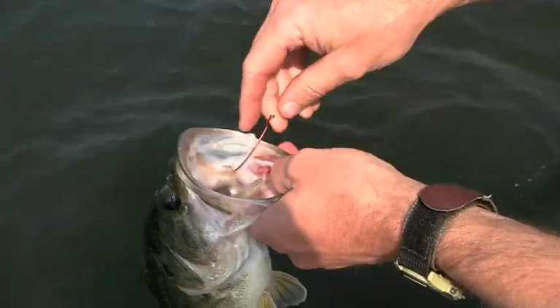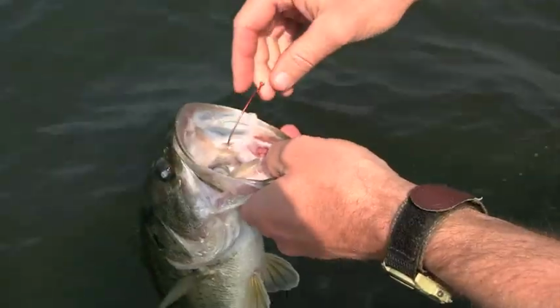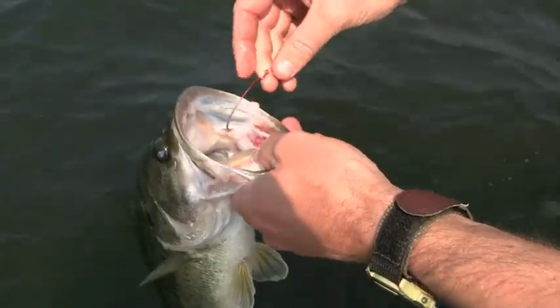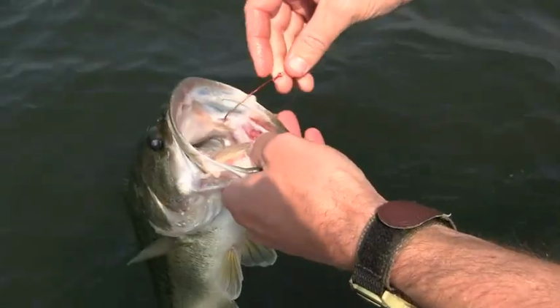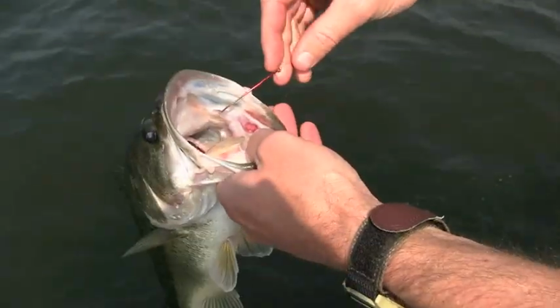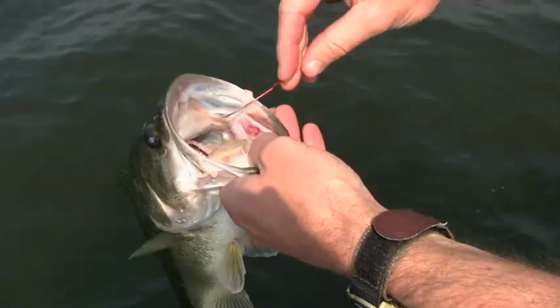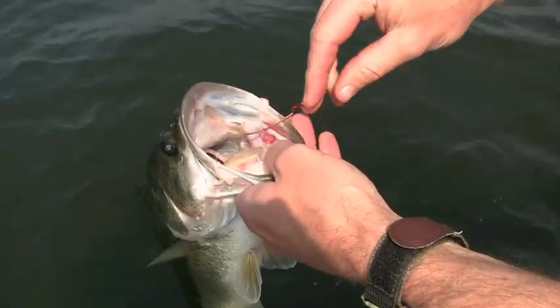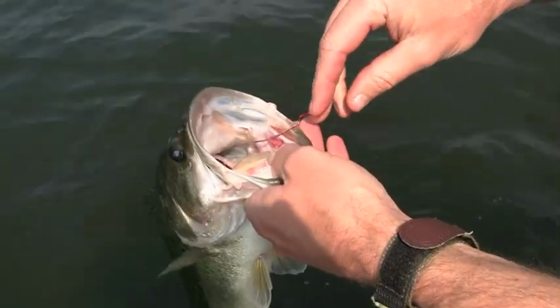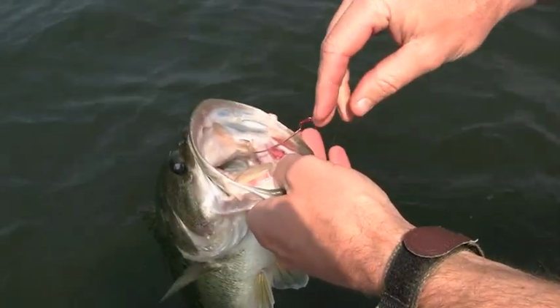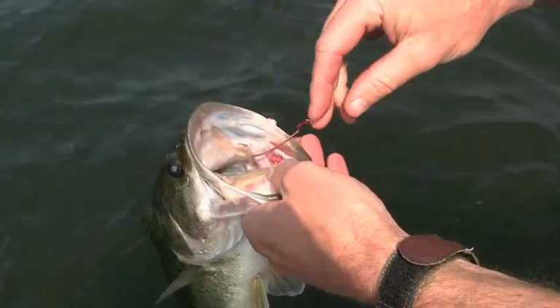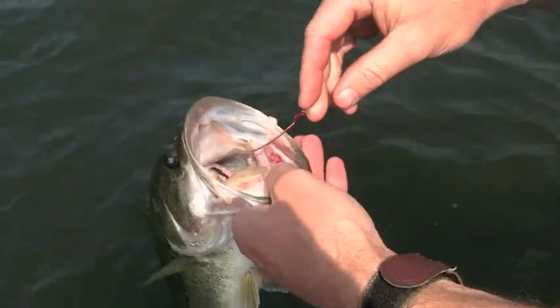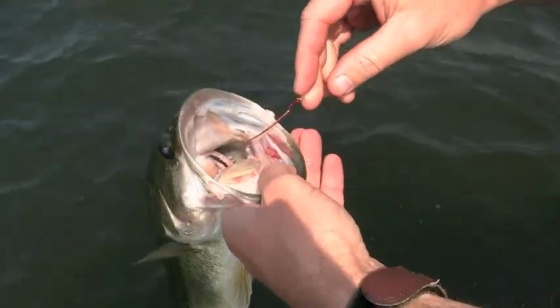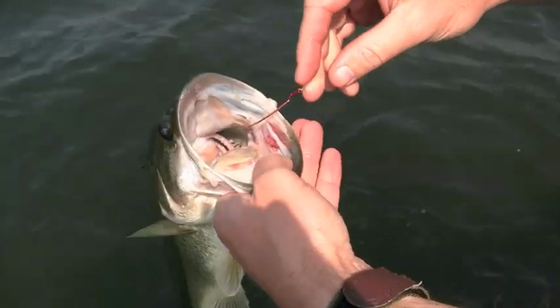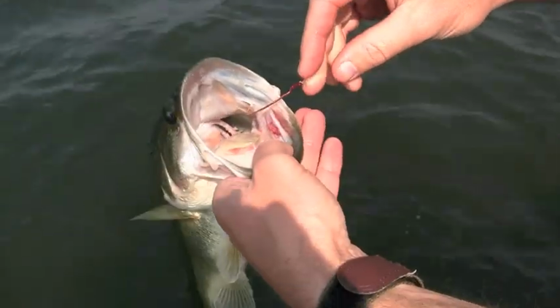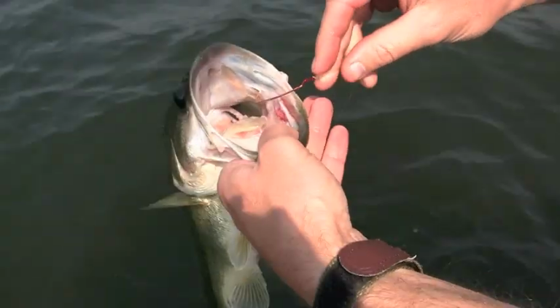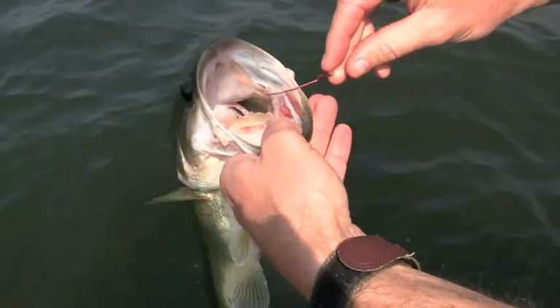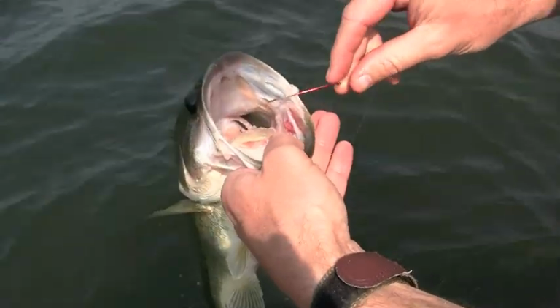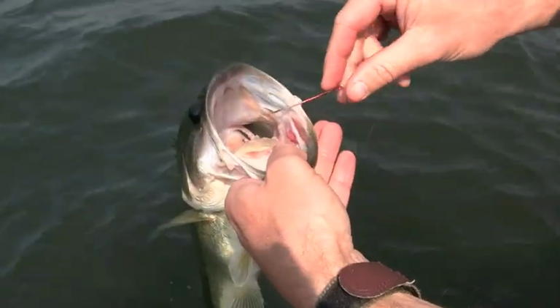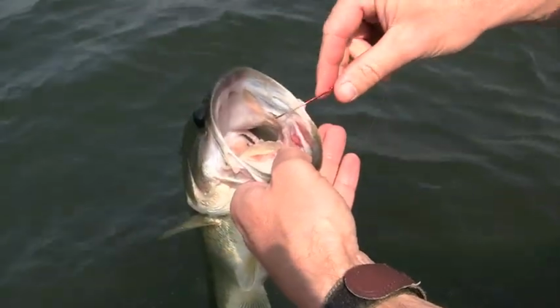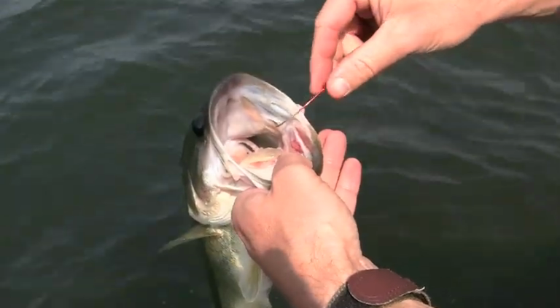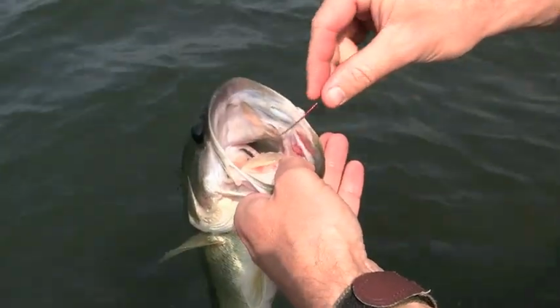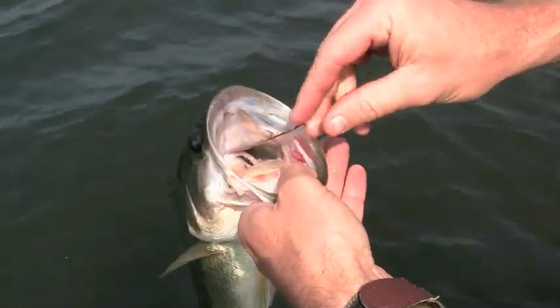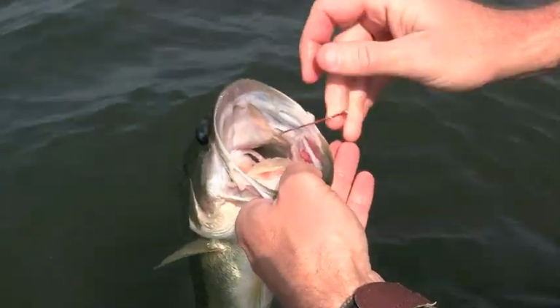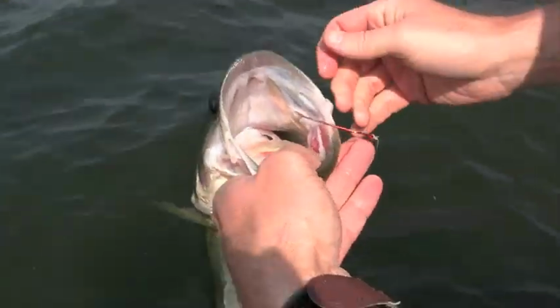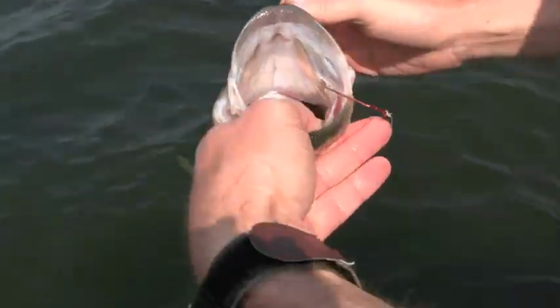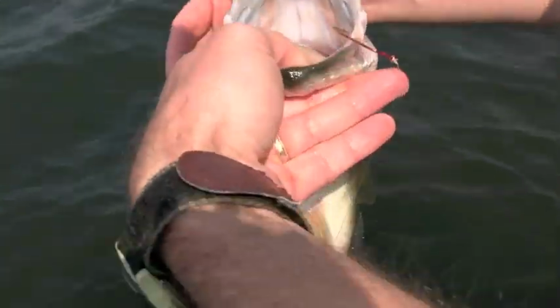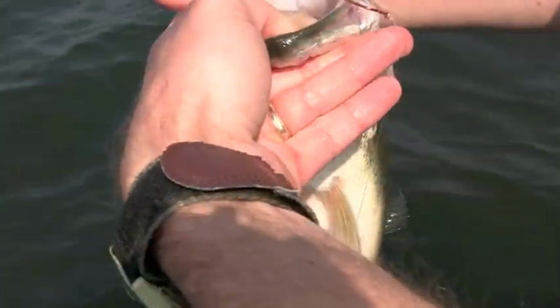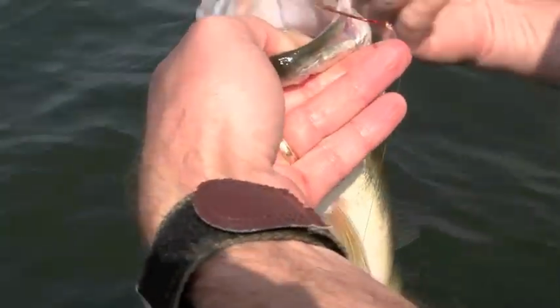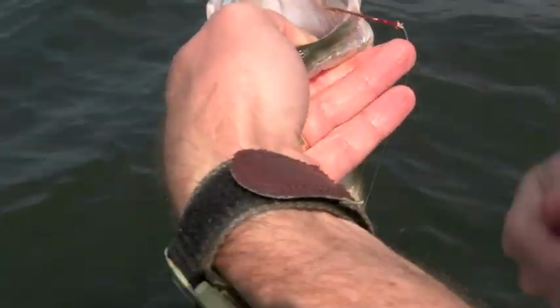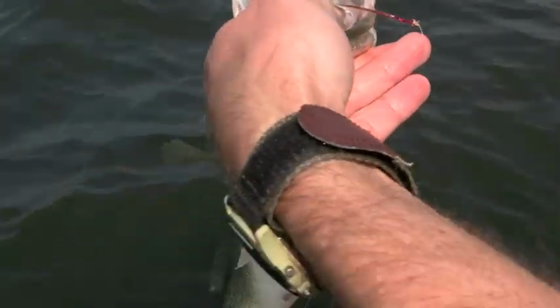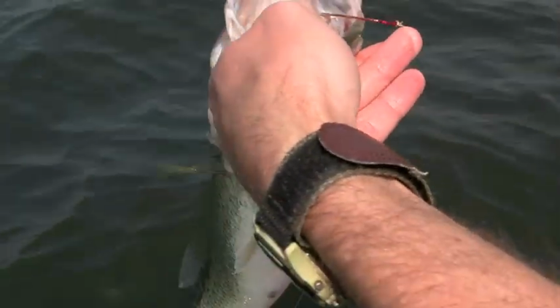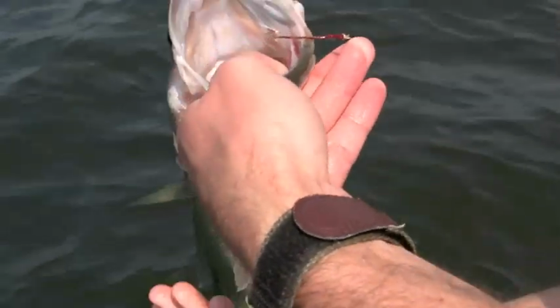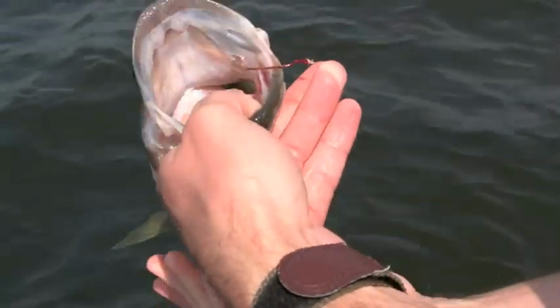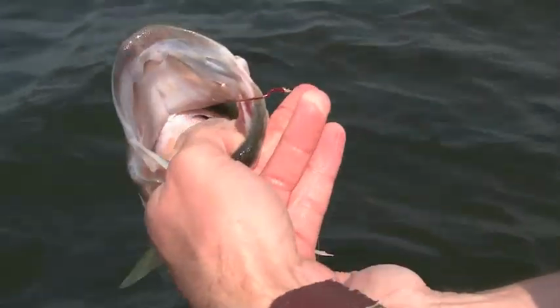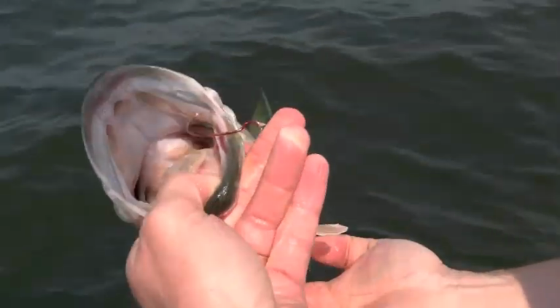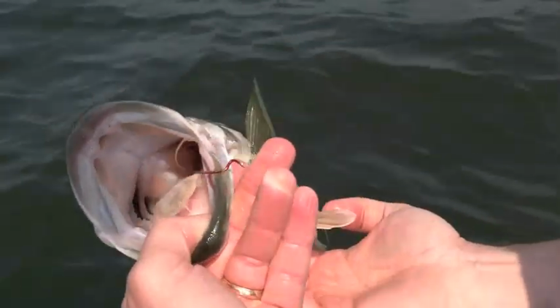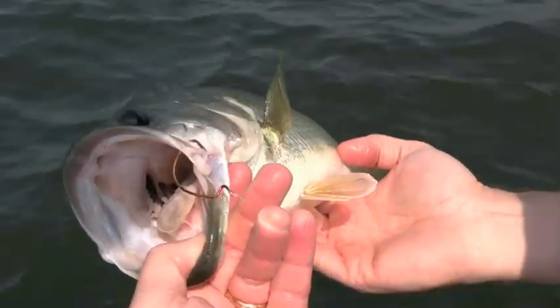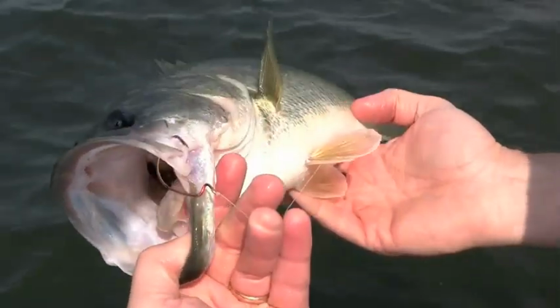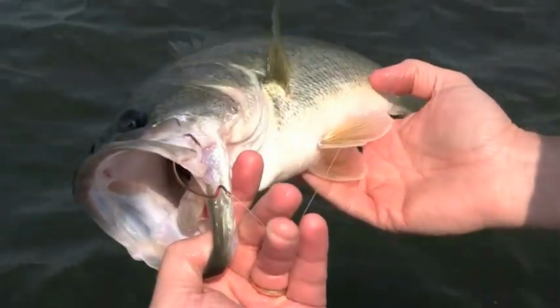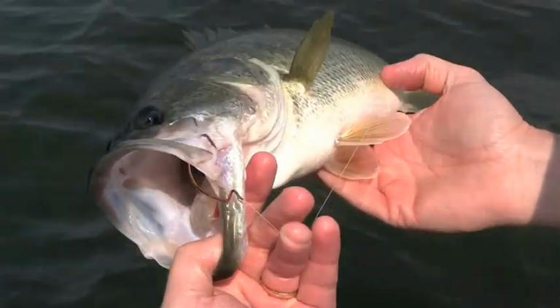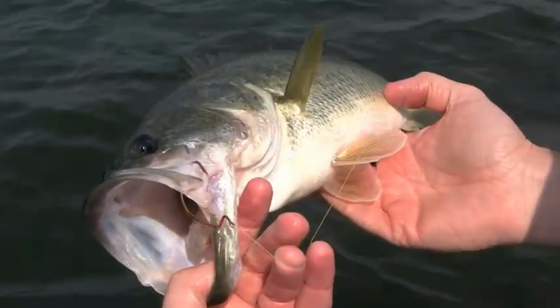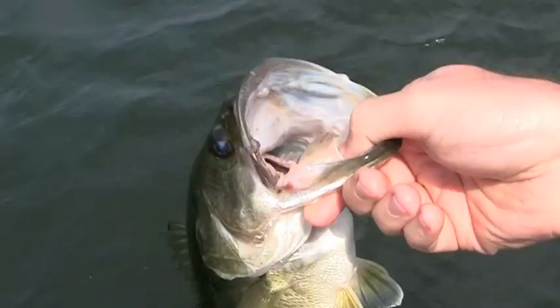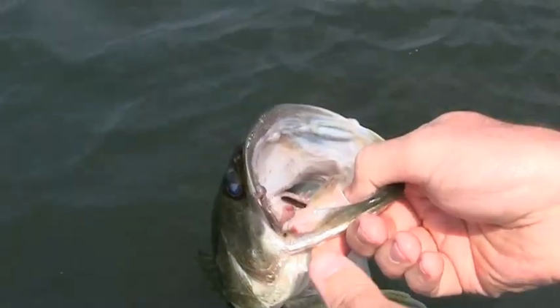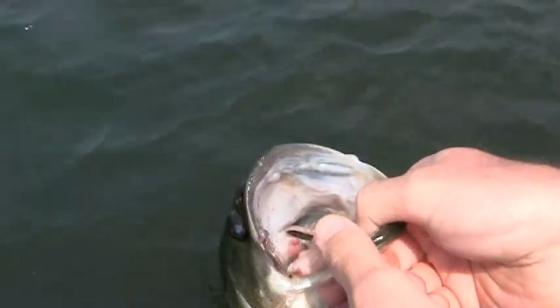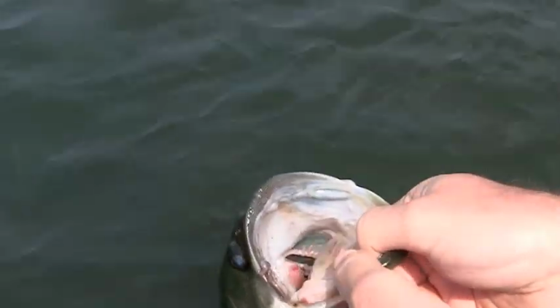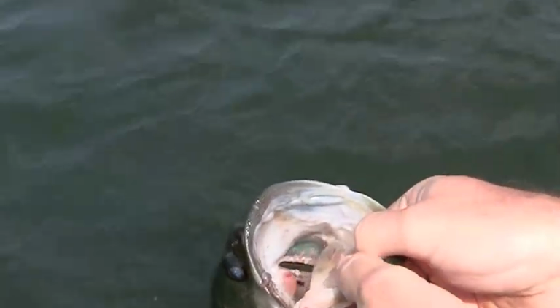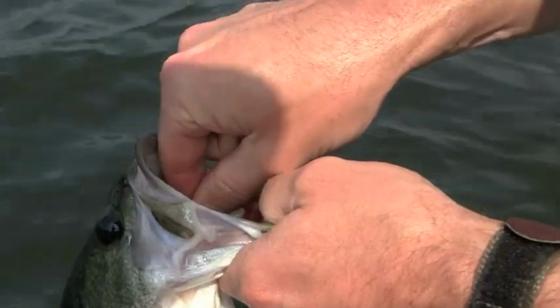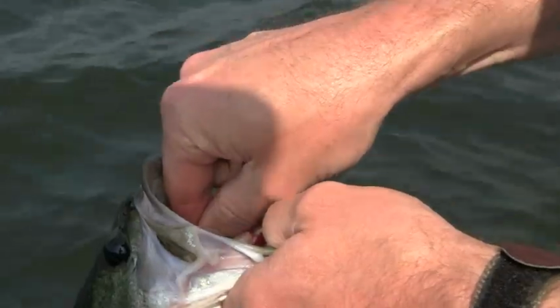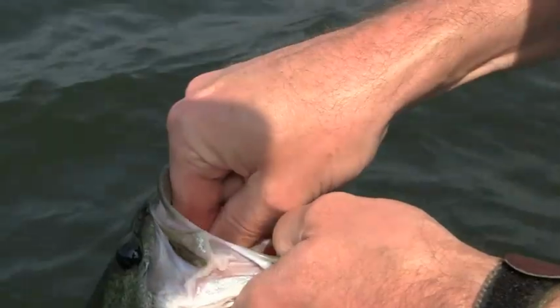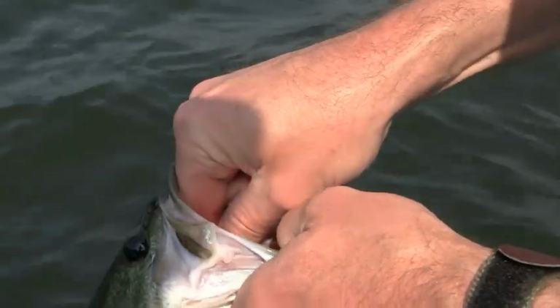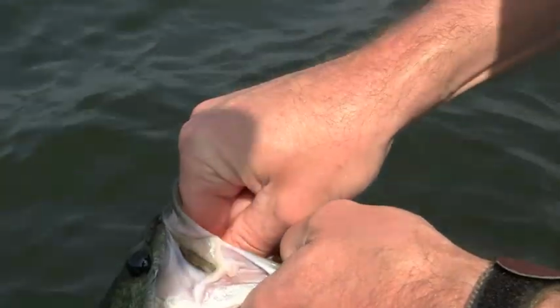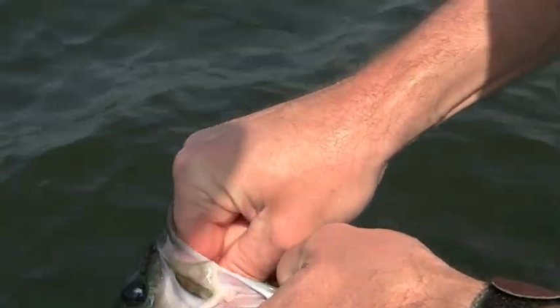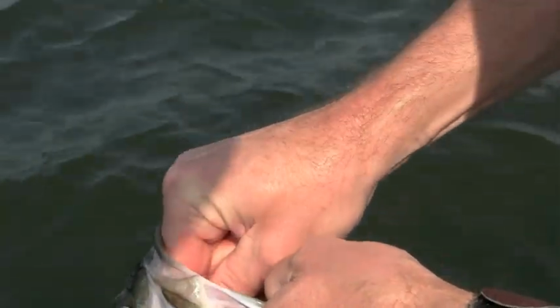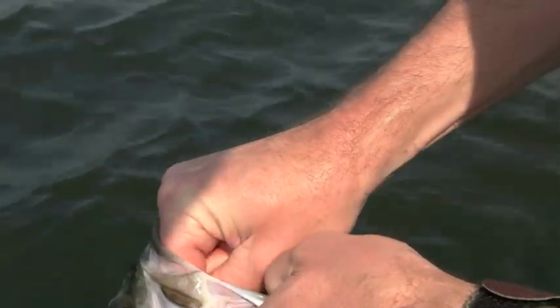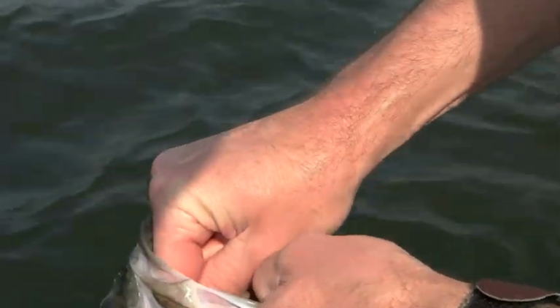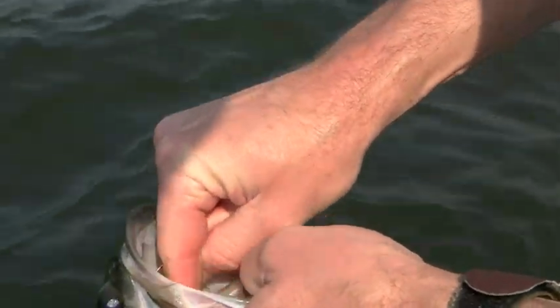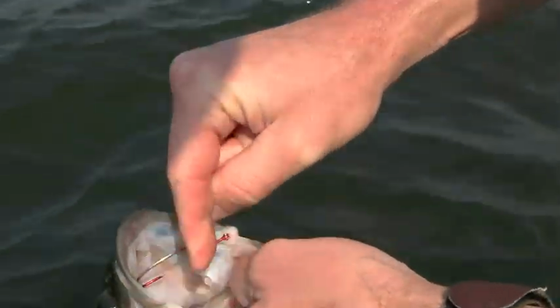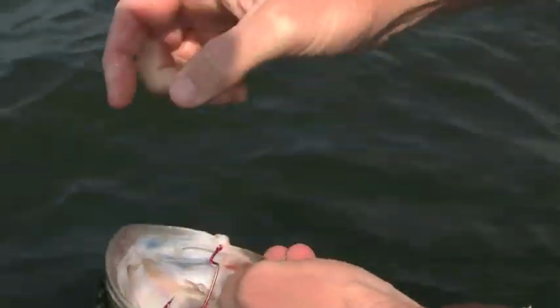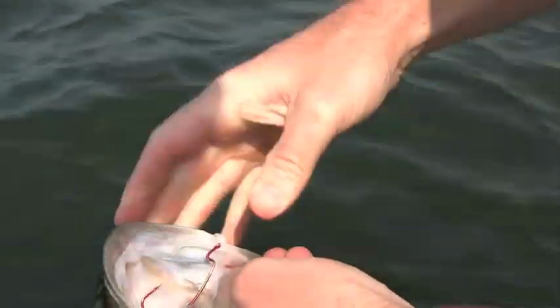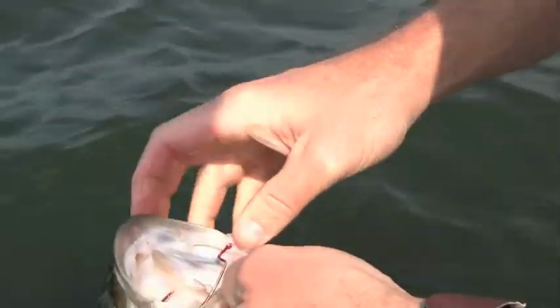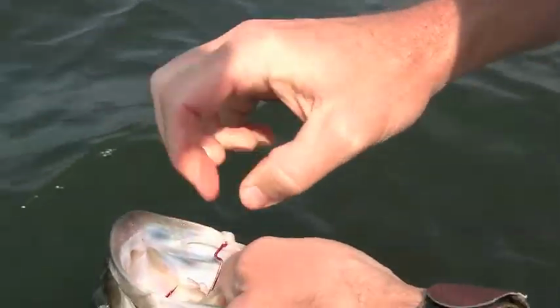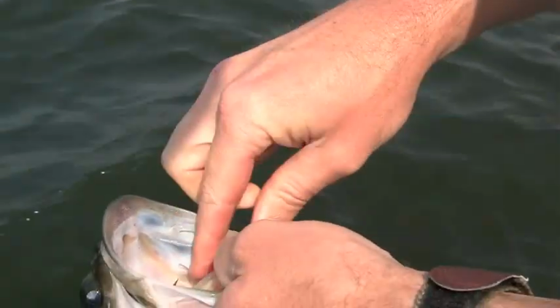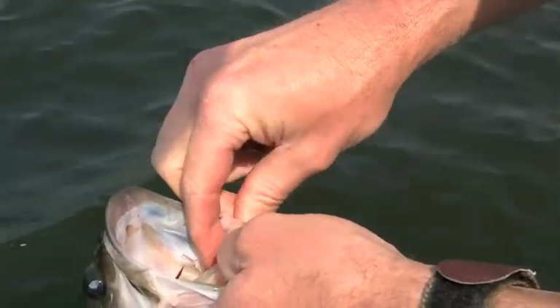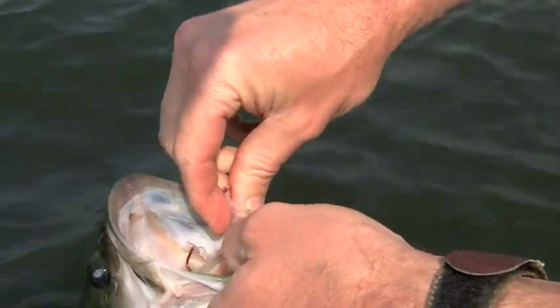Now this particular fish was hooked in the mouth just like you'd want it to be hooked — just pop the hook out.